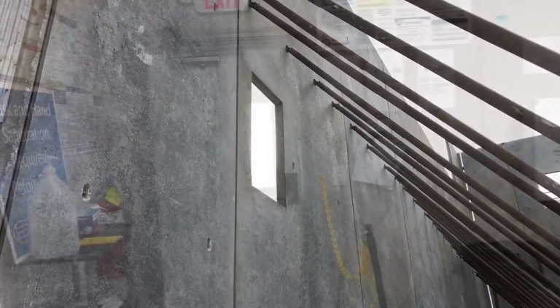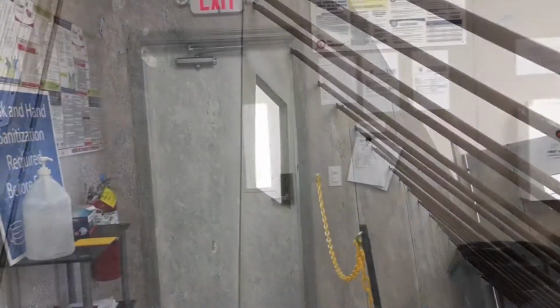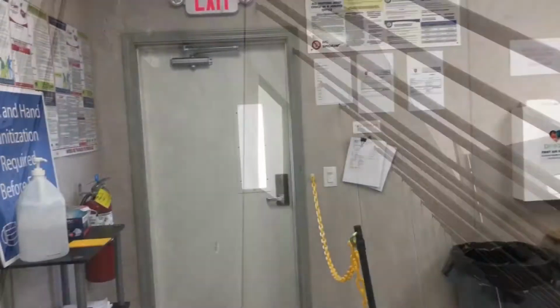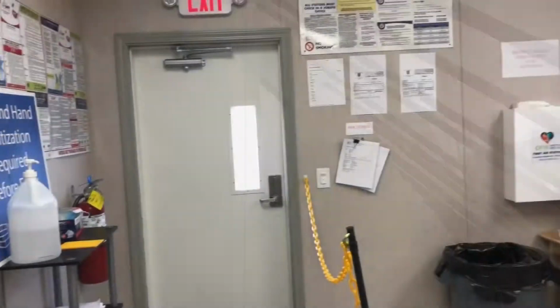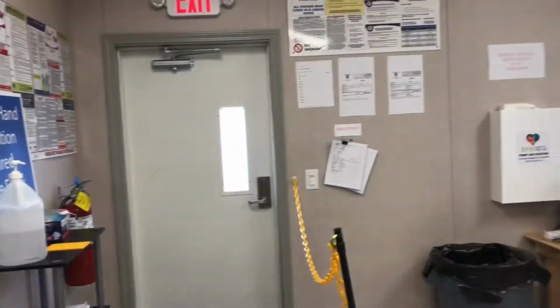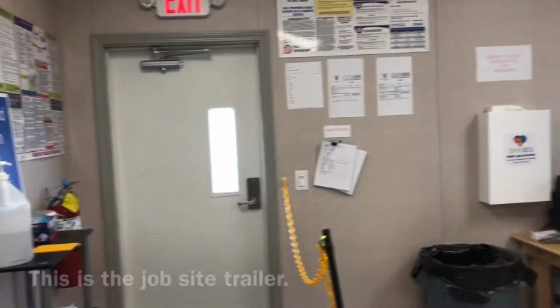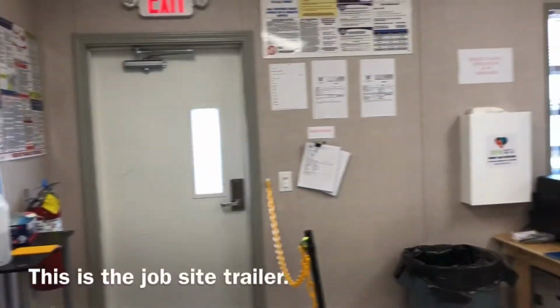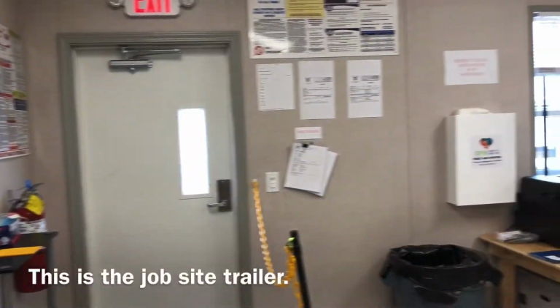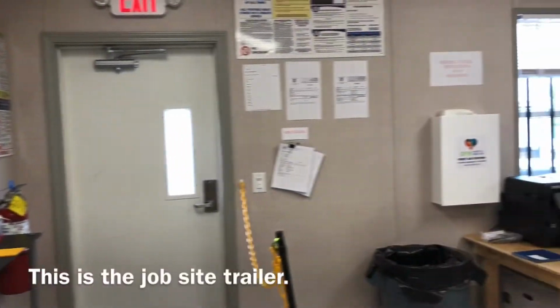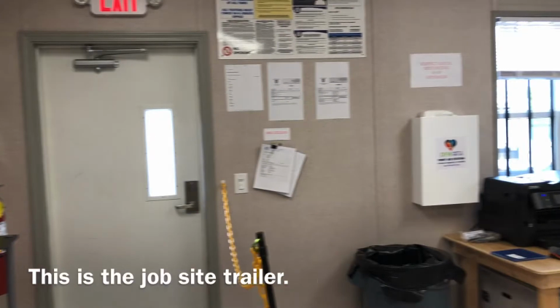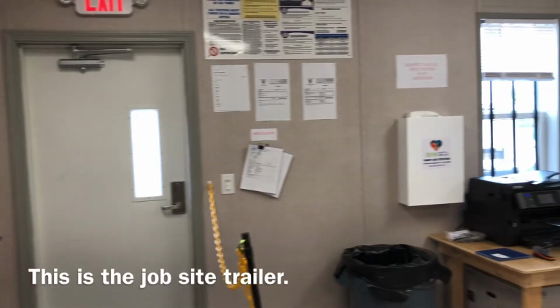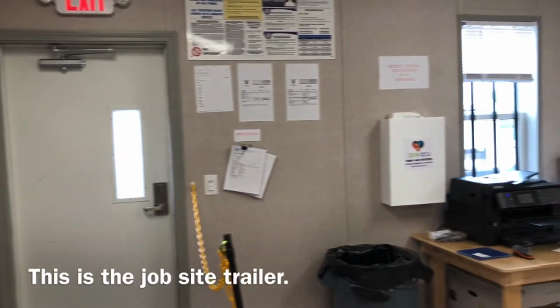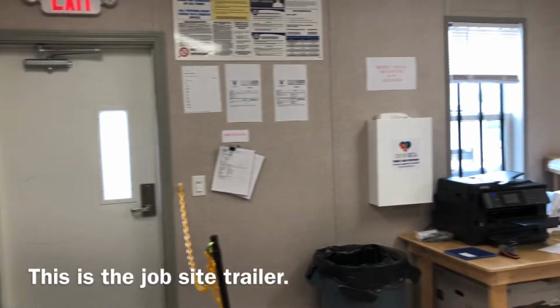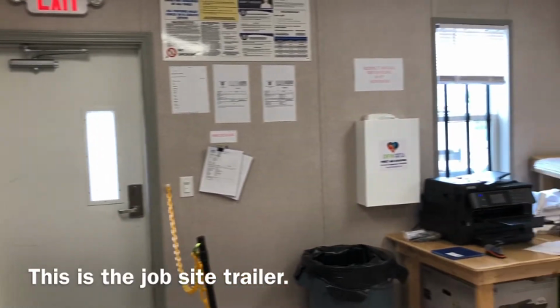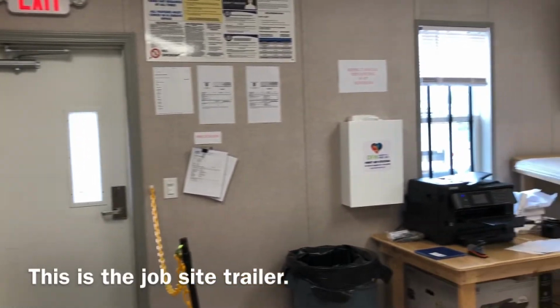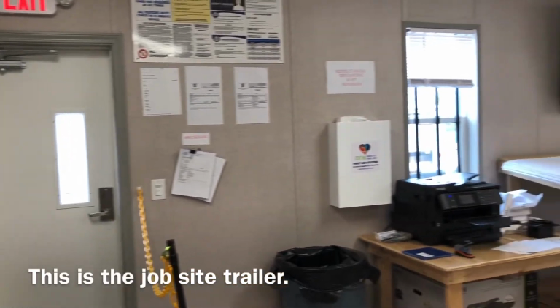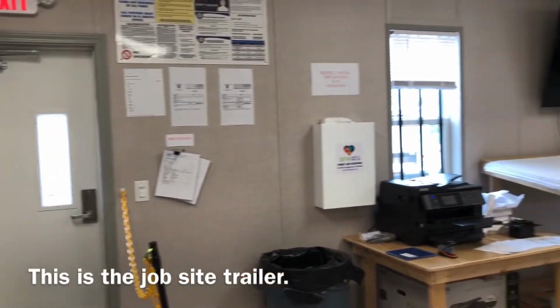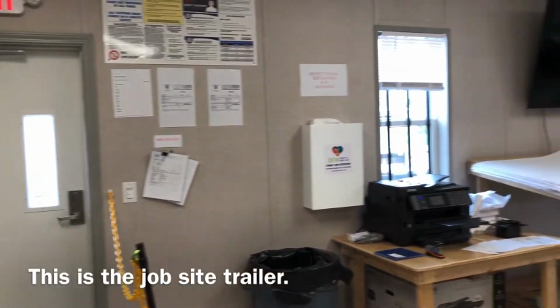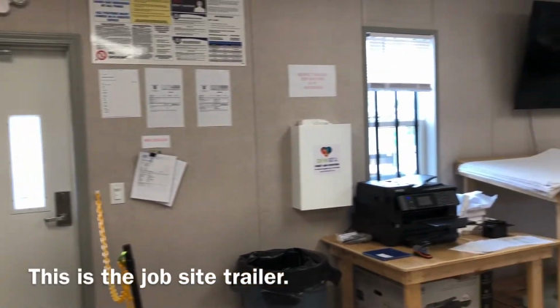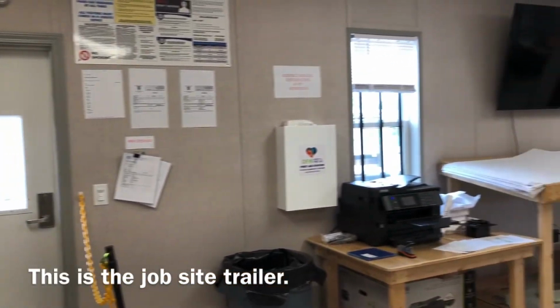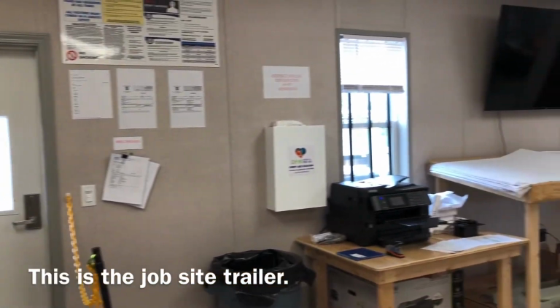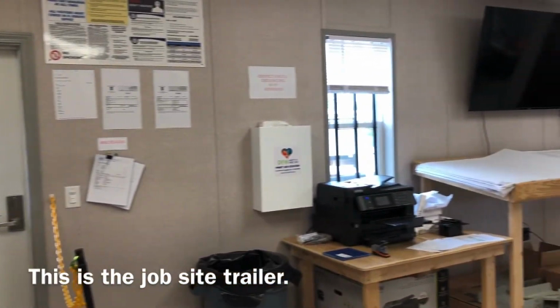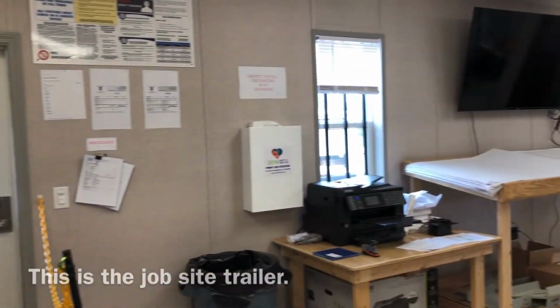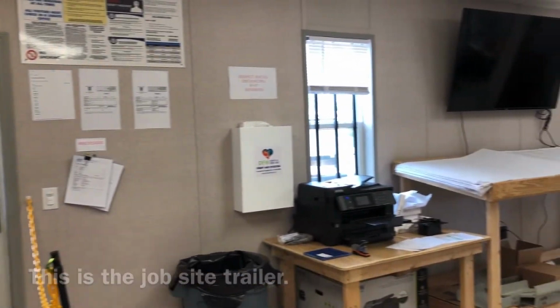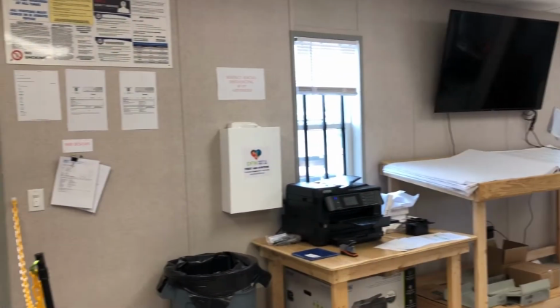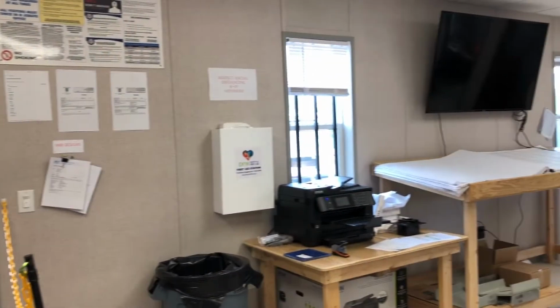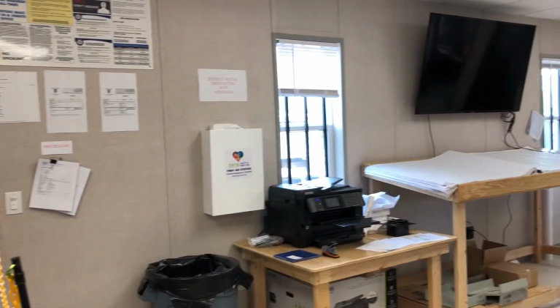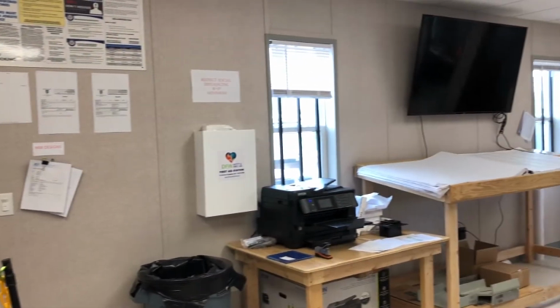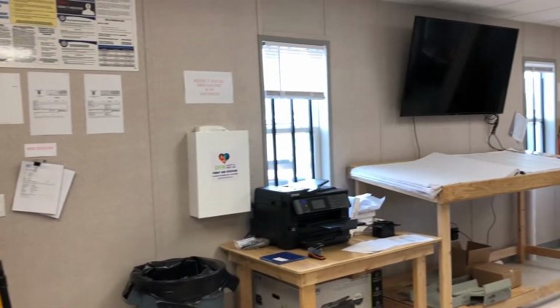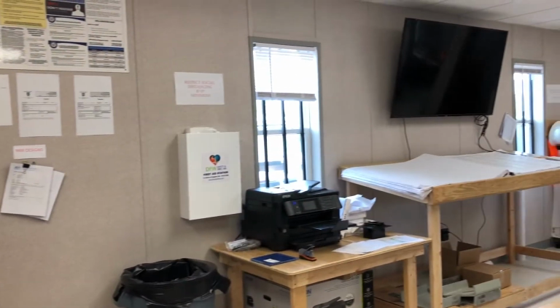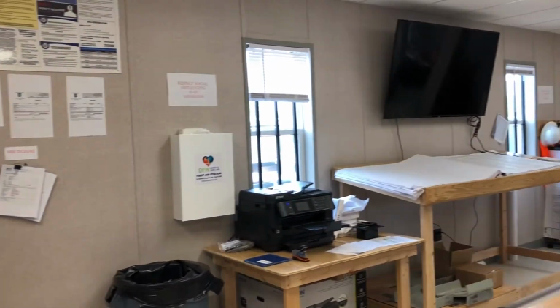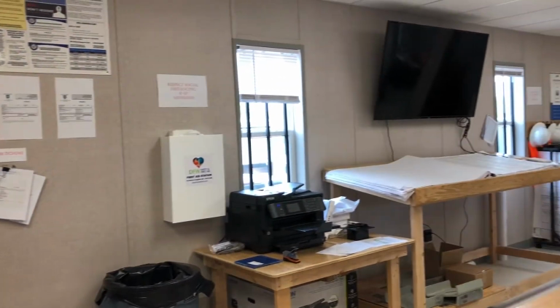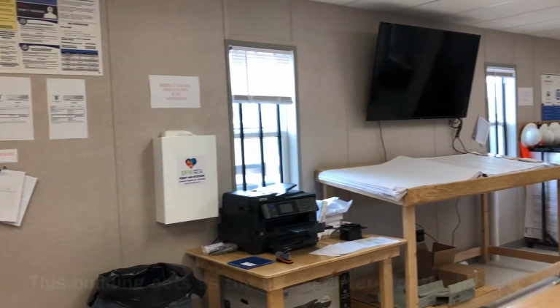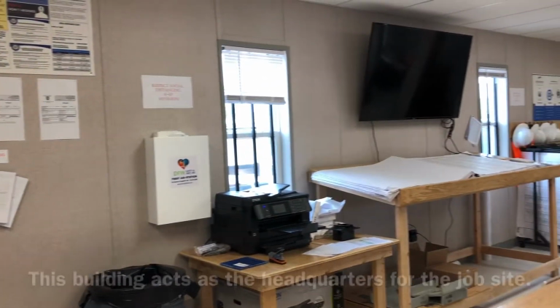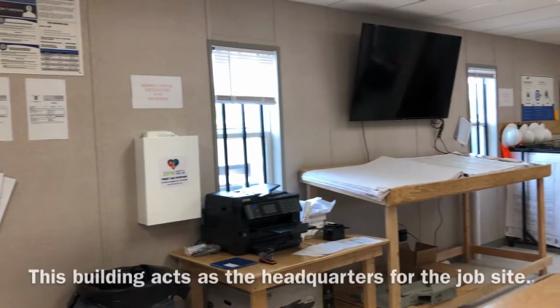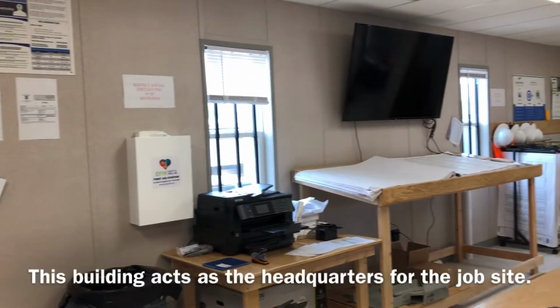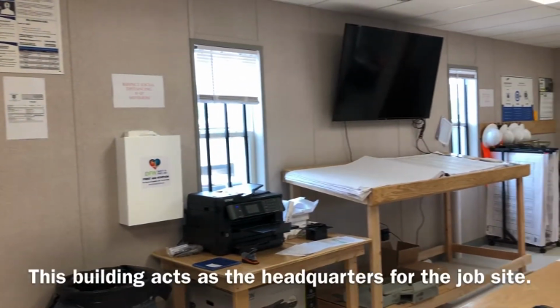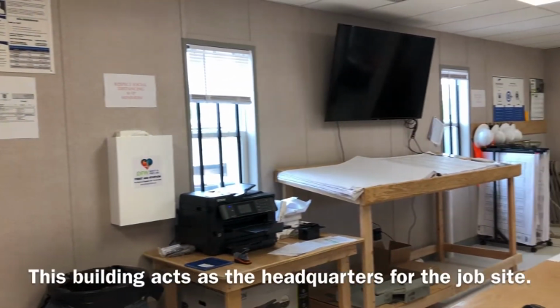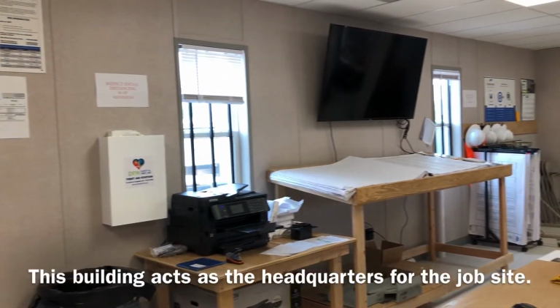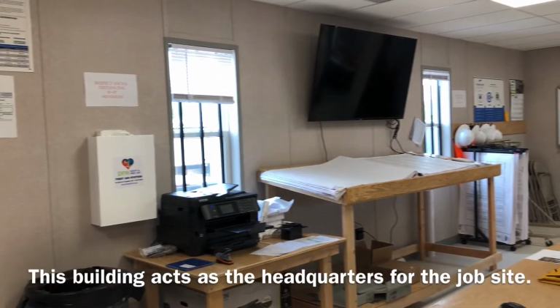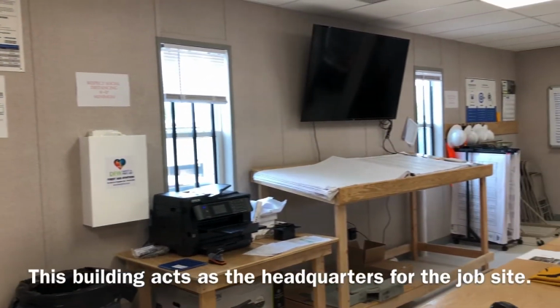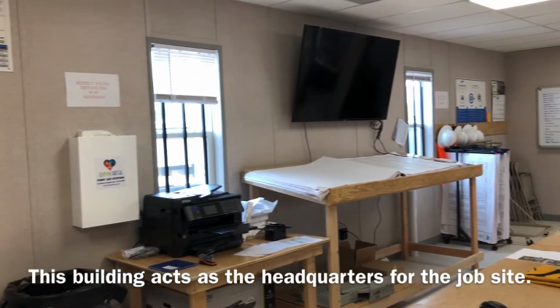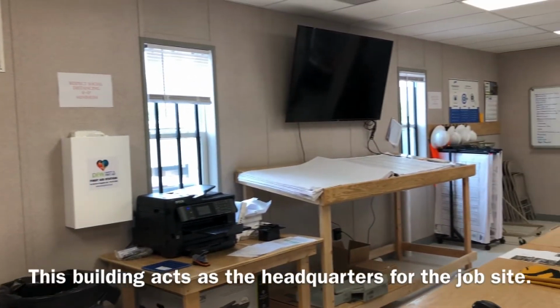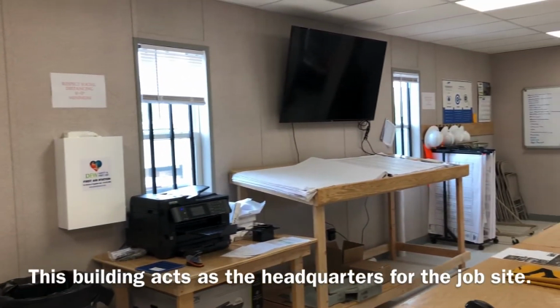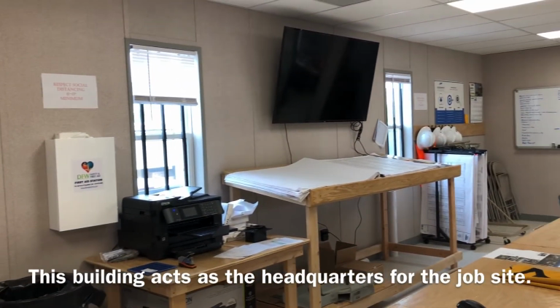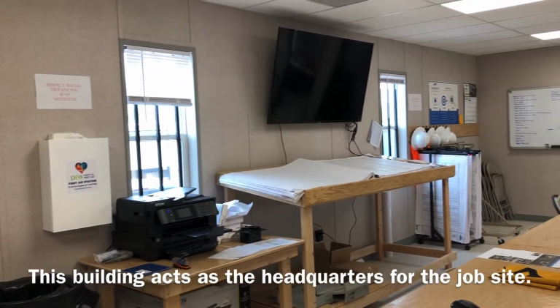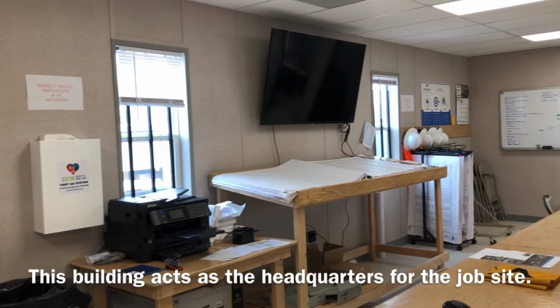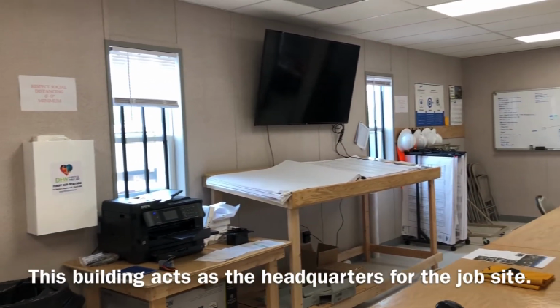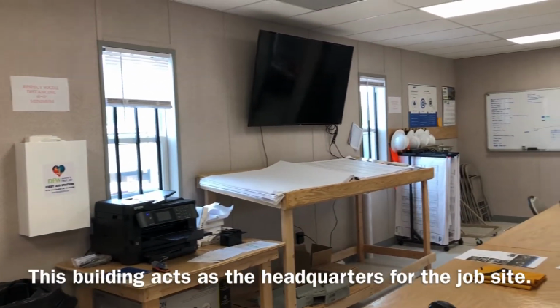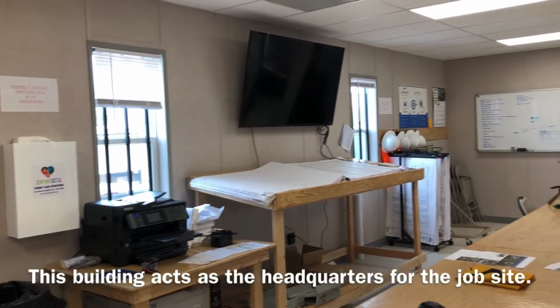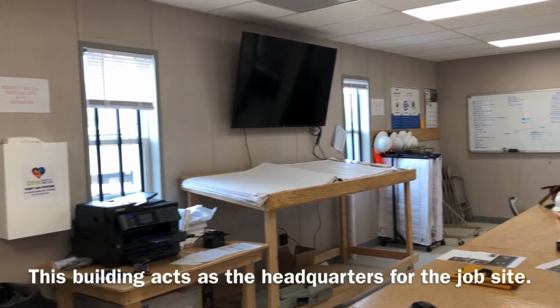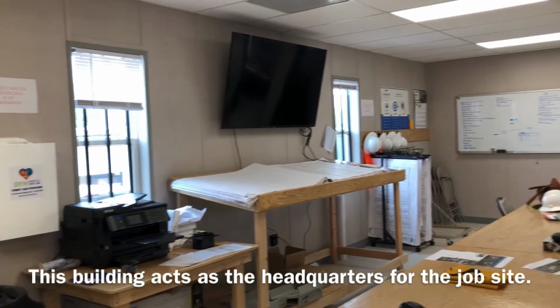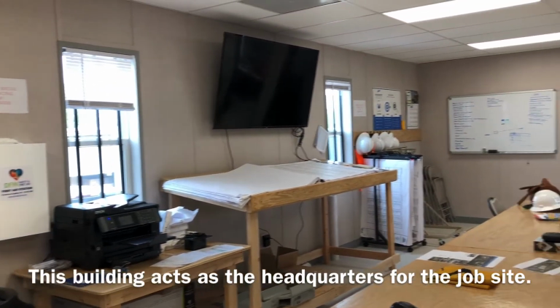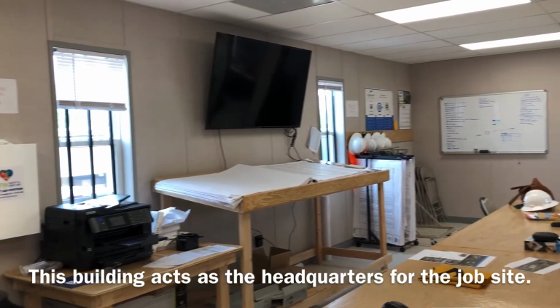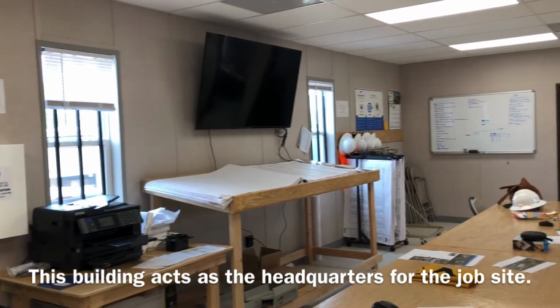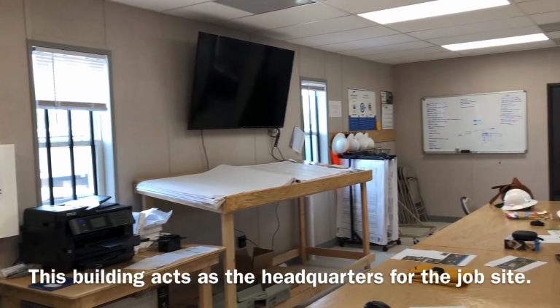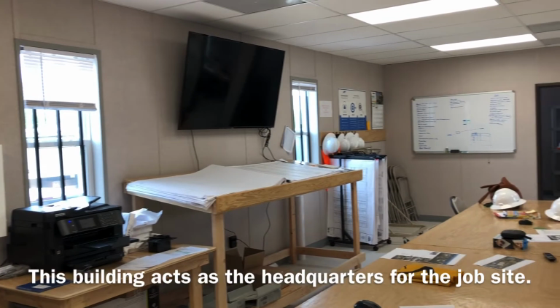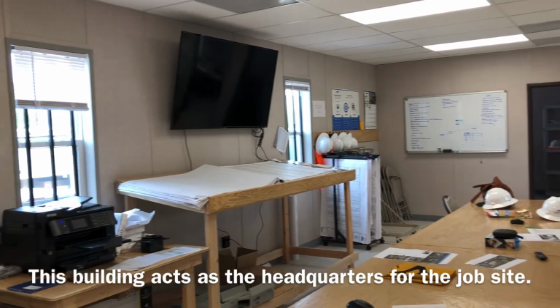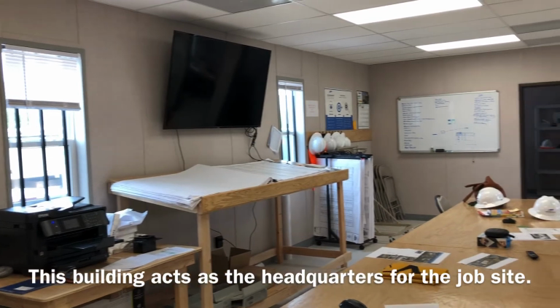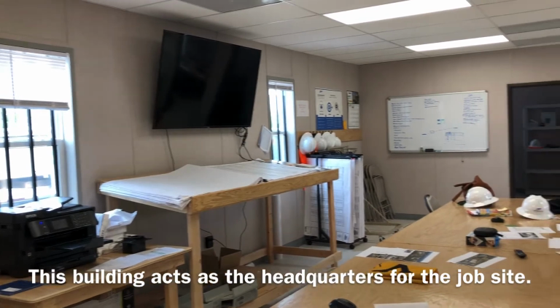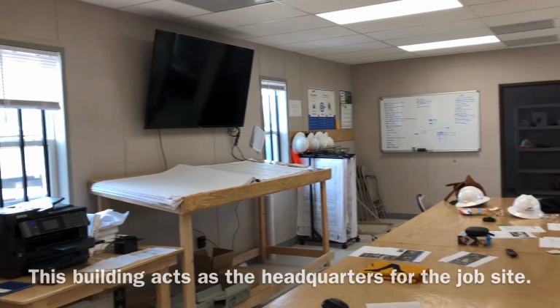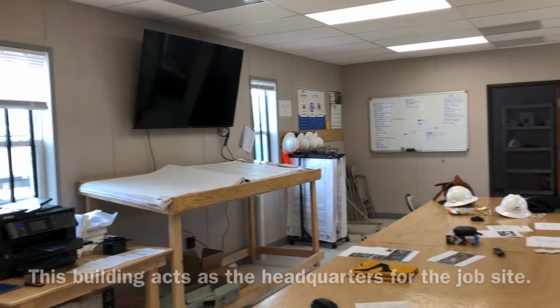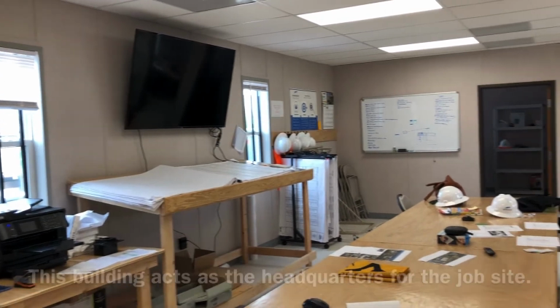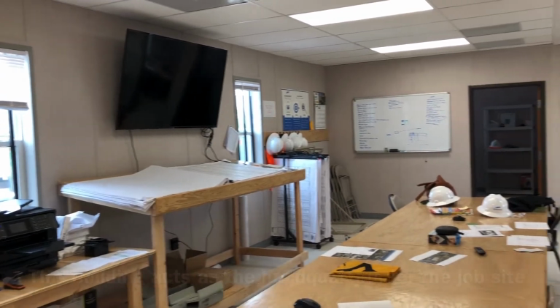This is the job site trailer. This building acts as the headquarters for the job site.